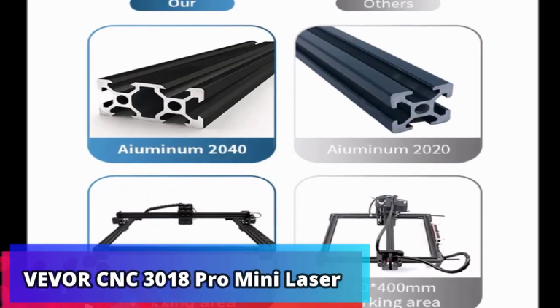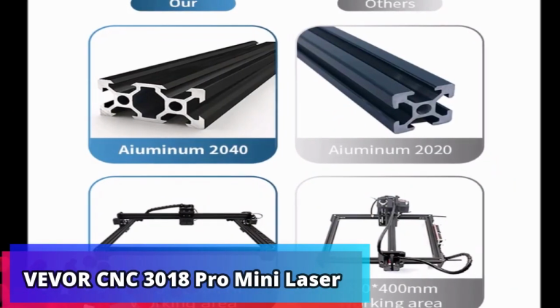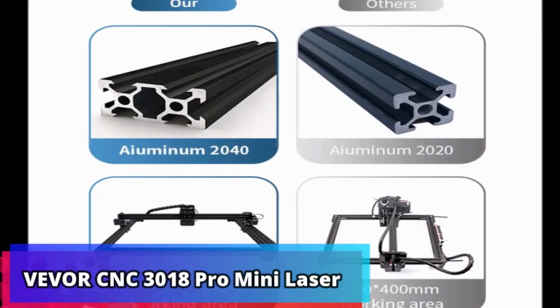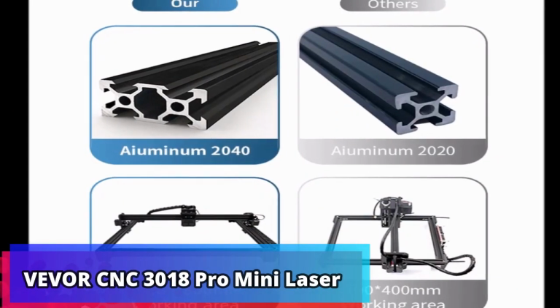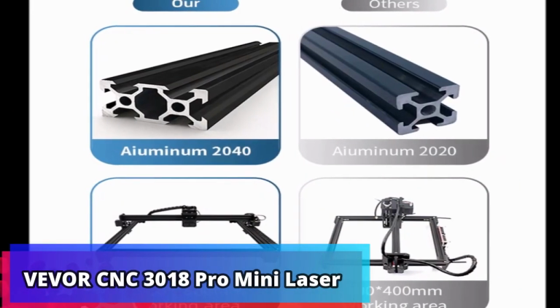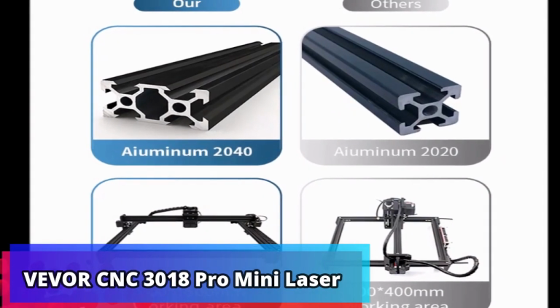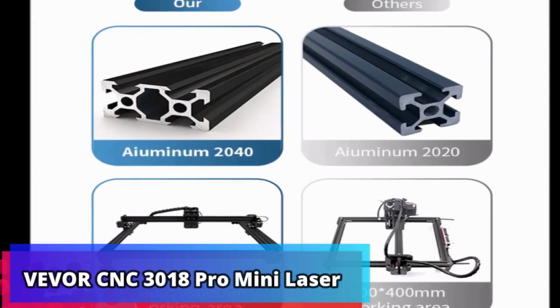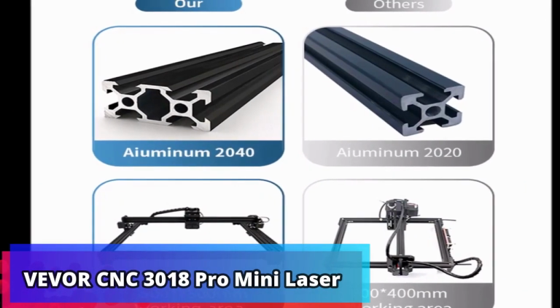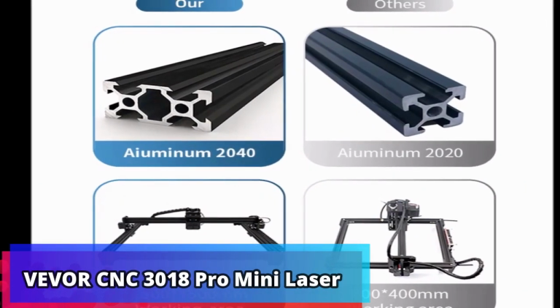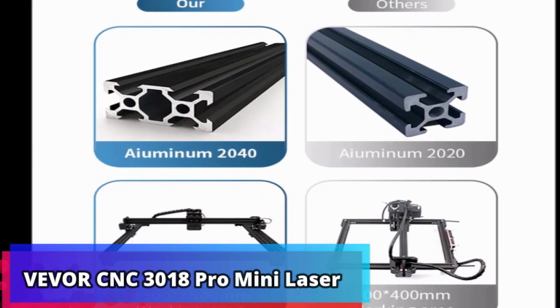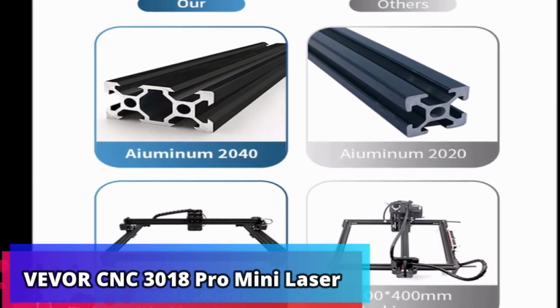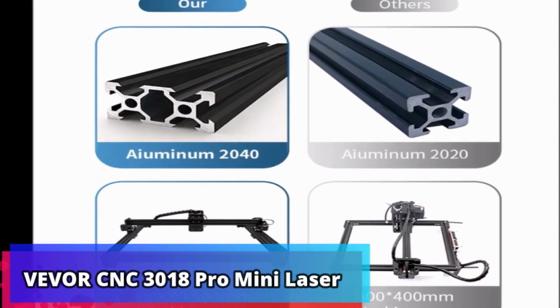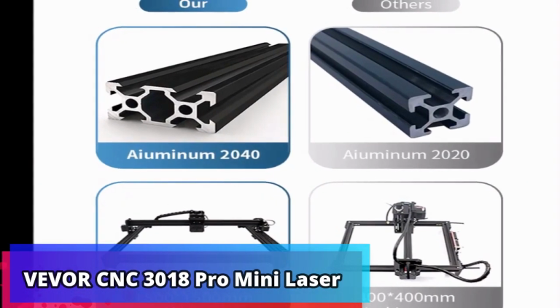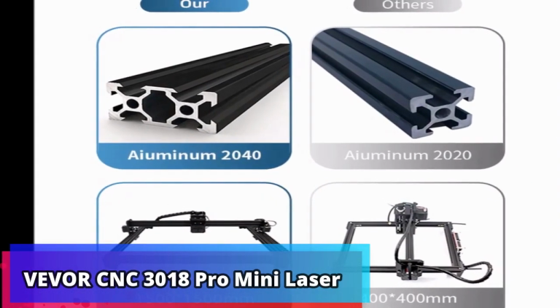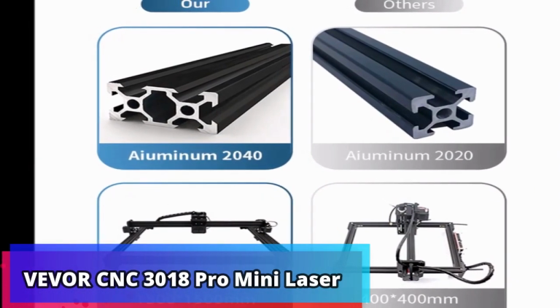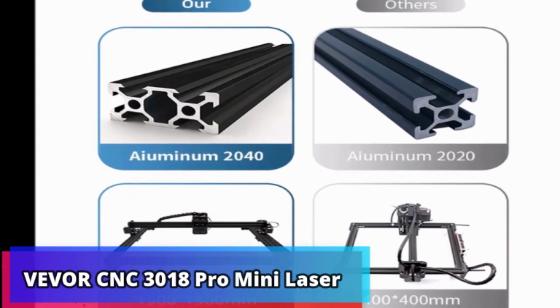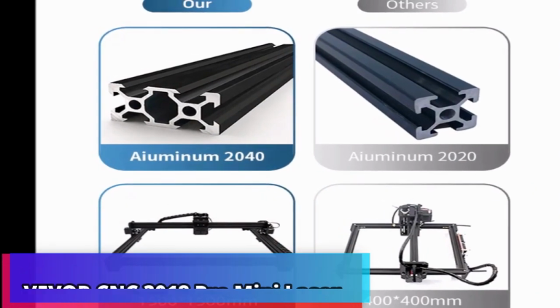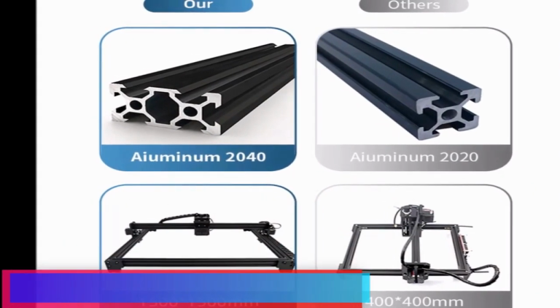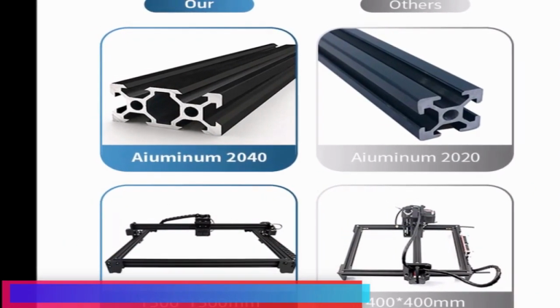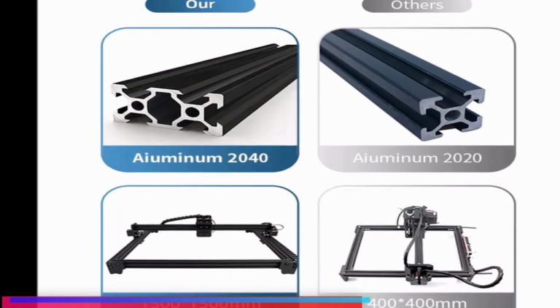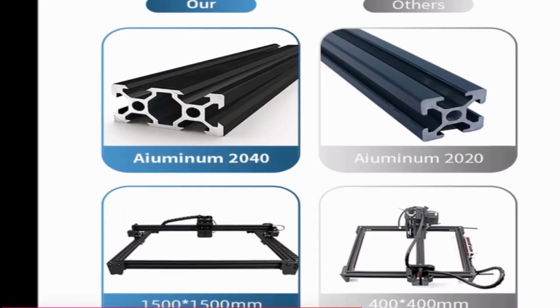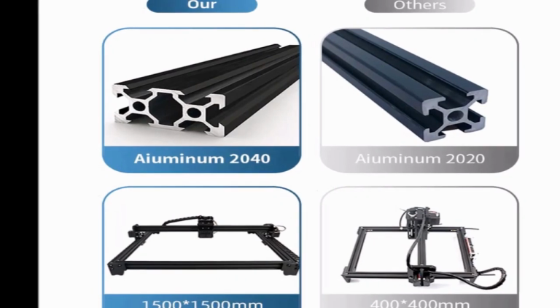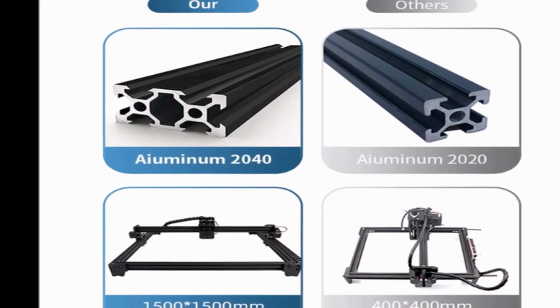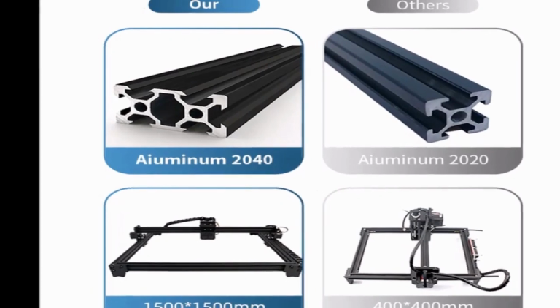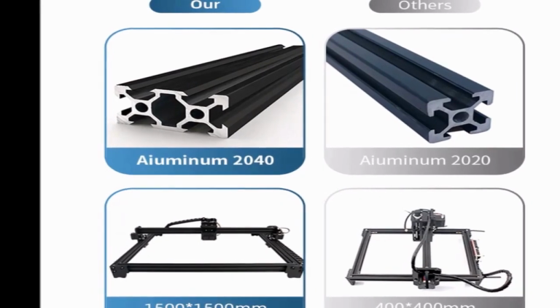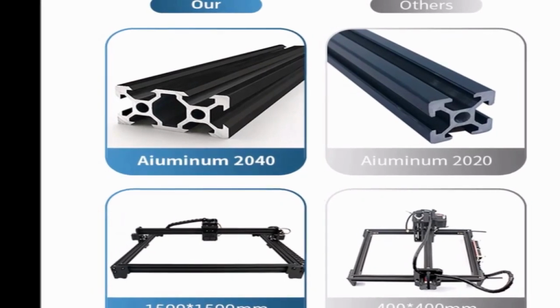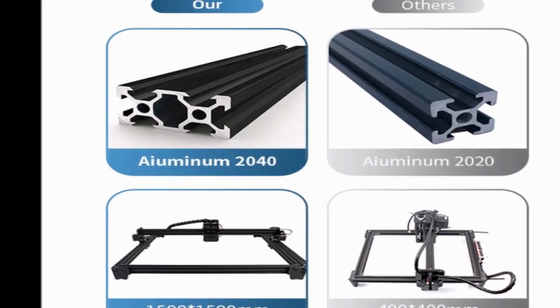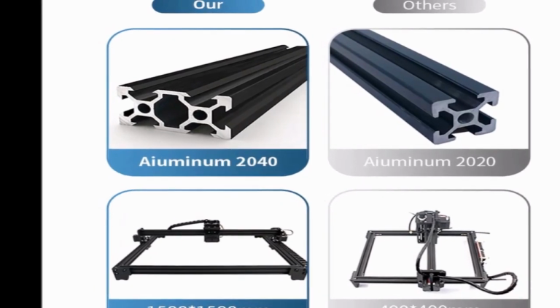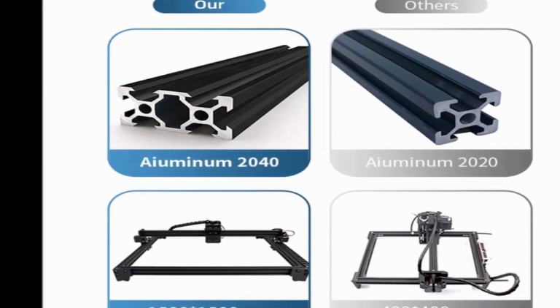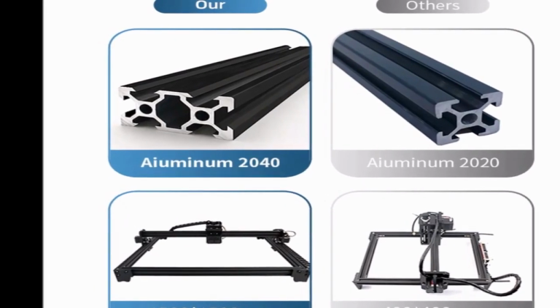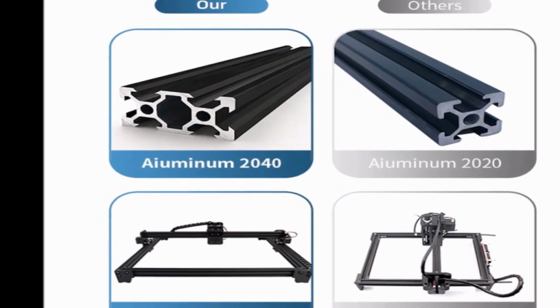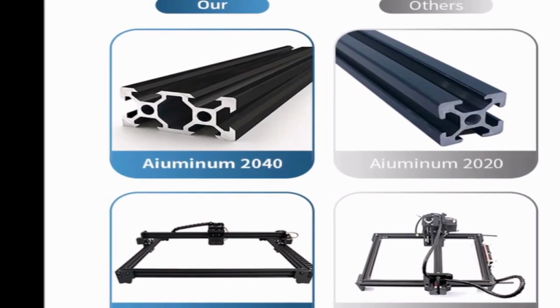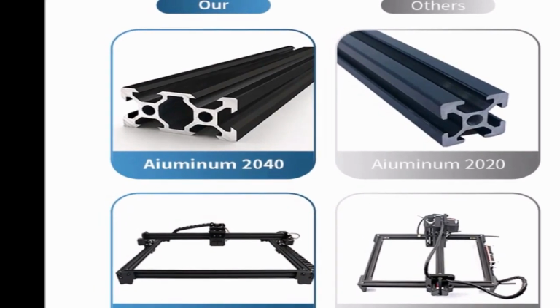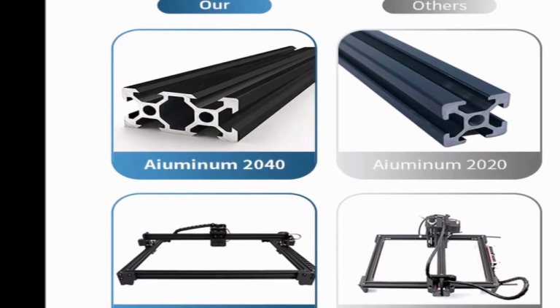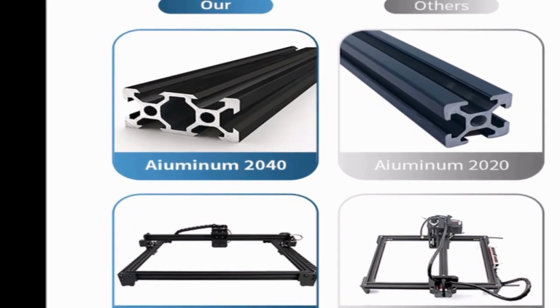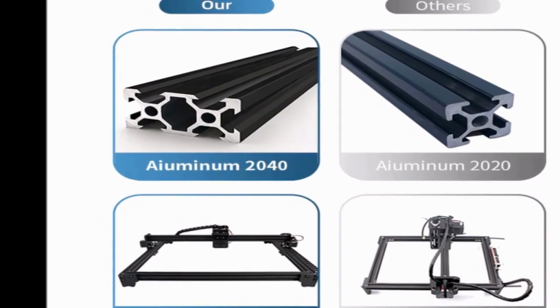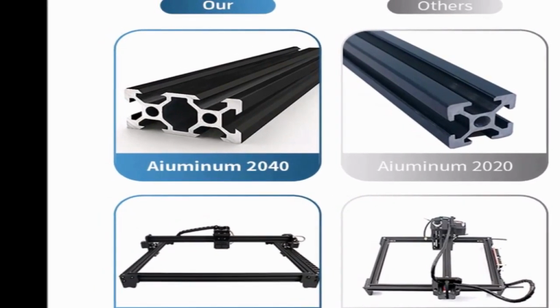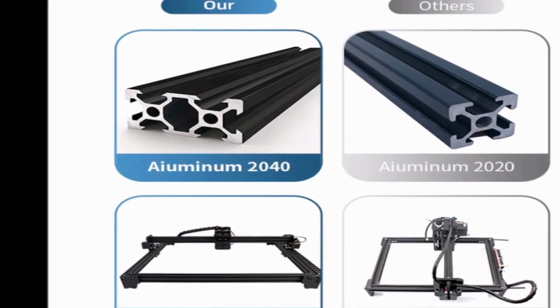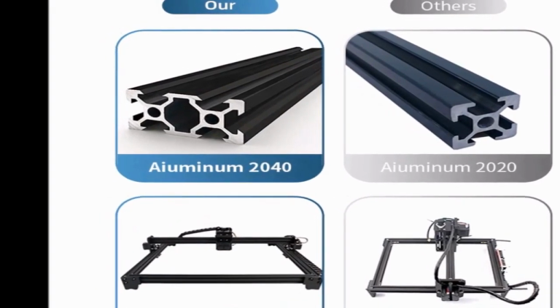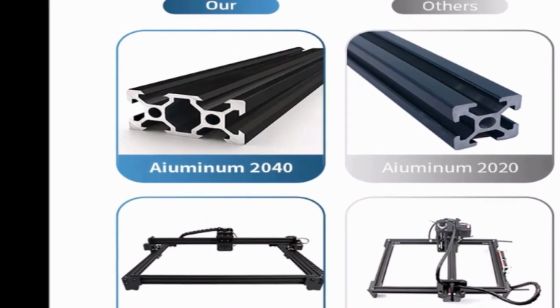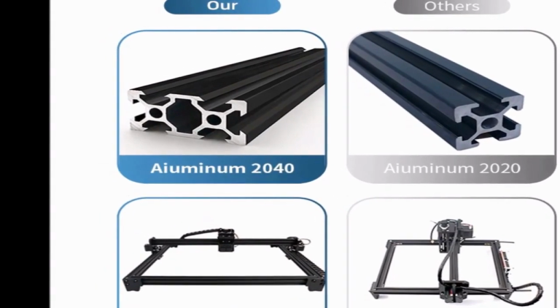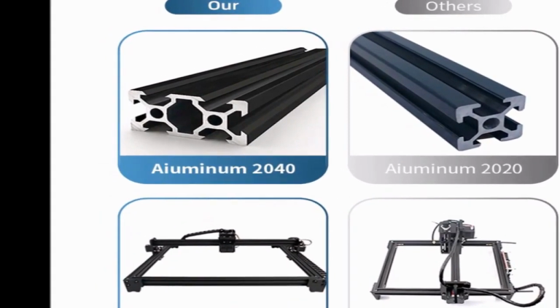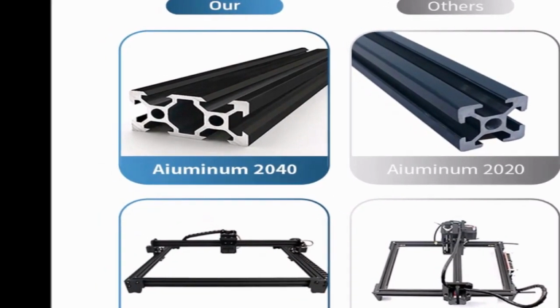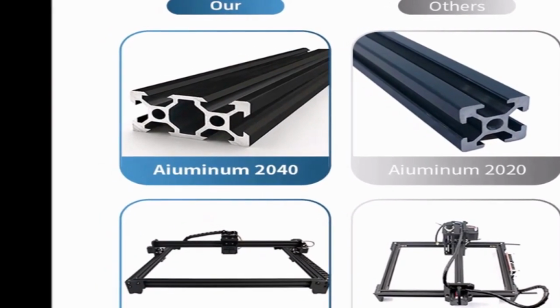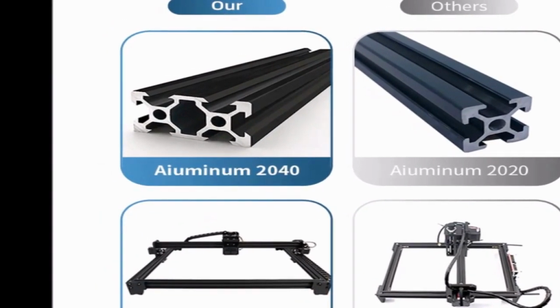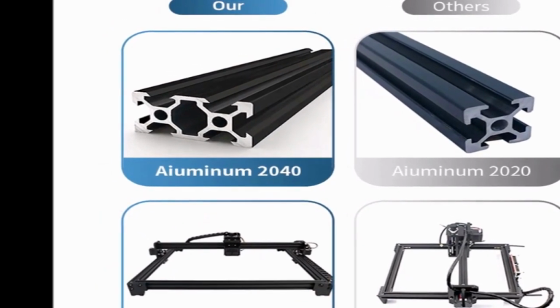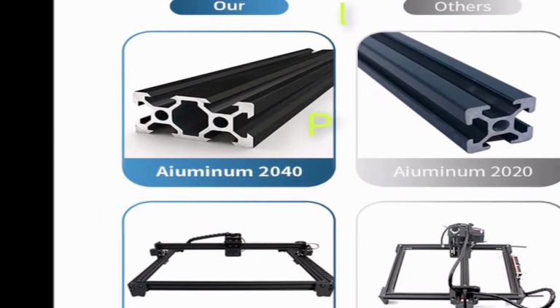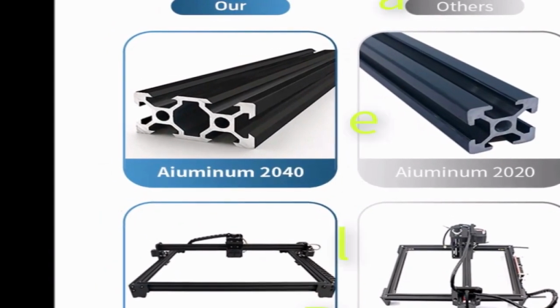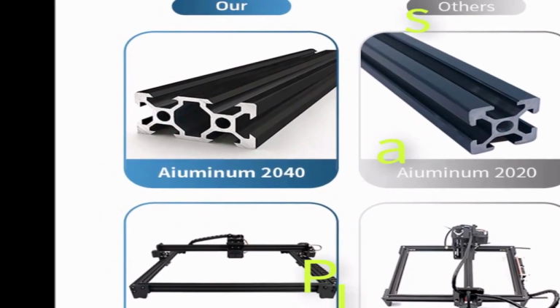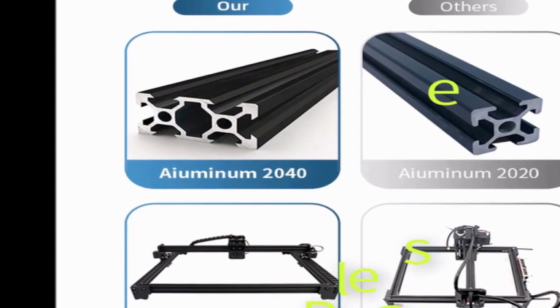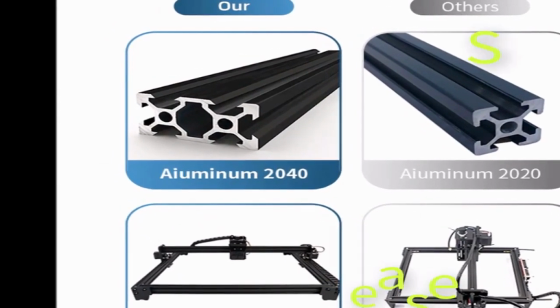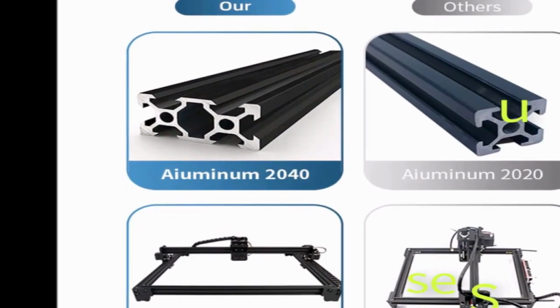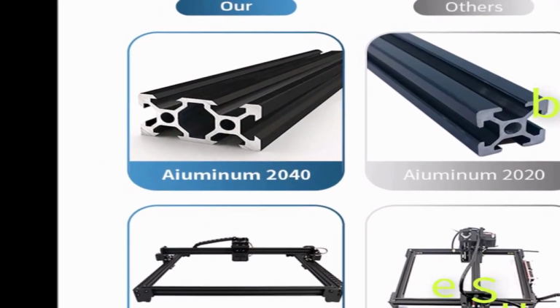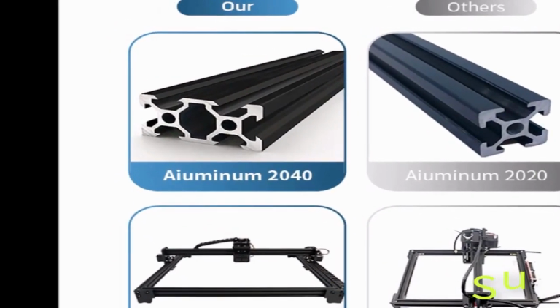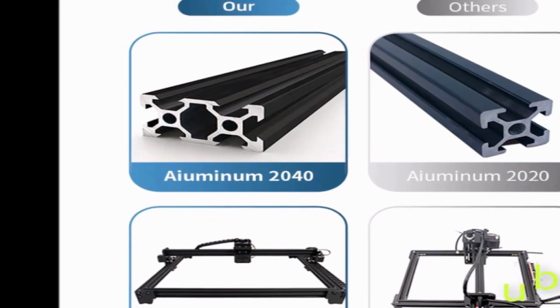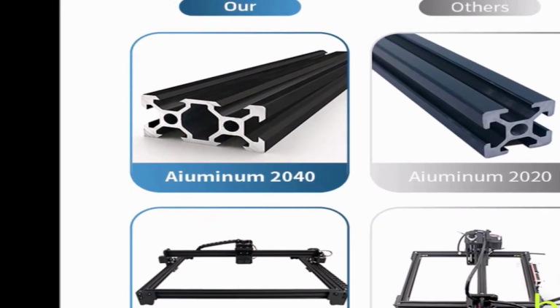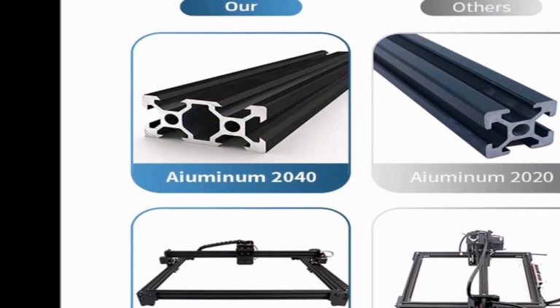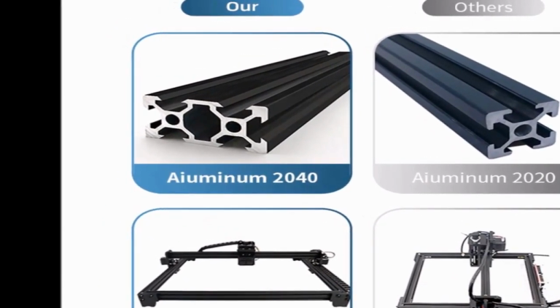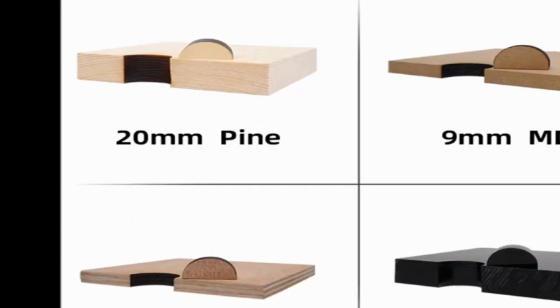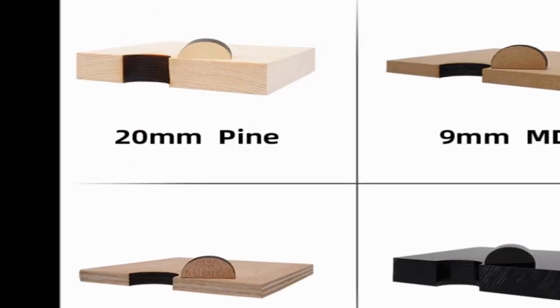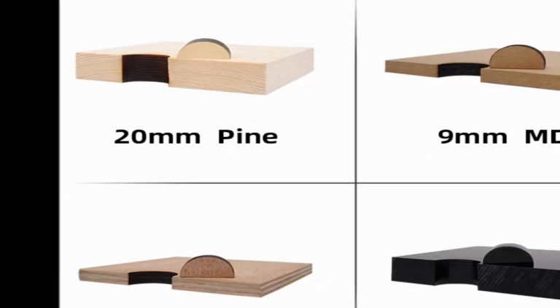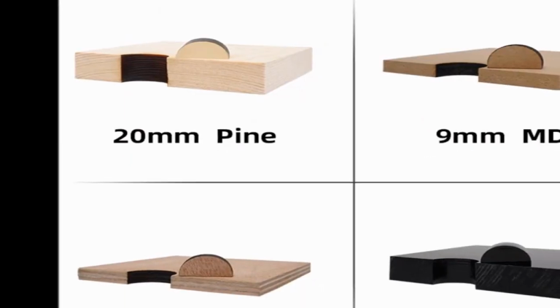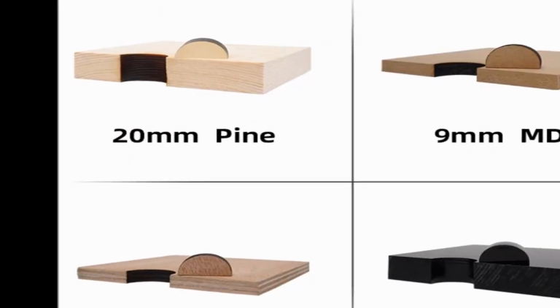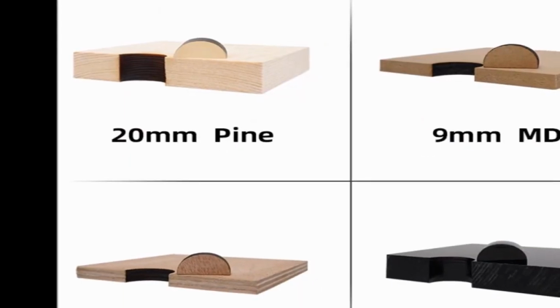A blue sheet metal box with the laser tube mounted along the back. The cutting compartment is on the left, and the electronics are on the right.